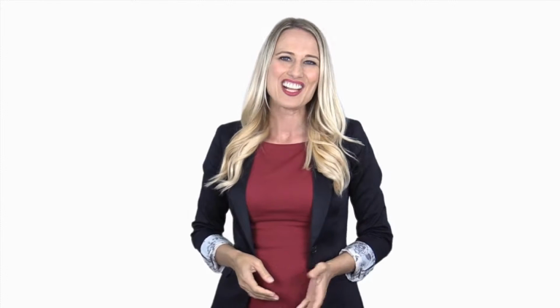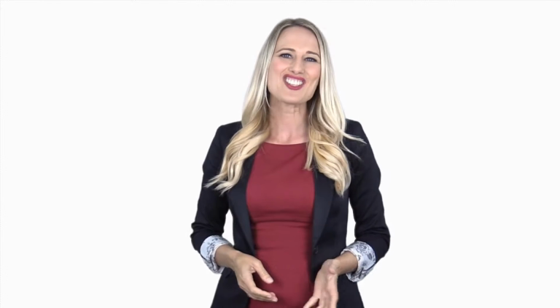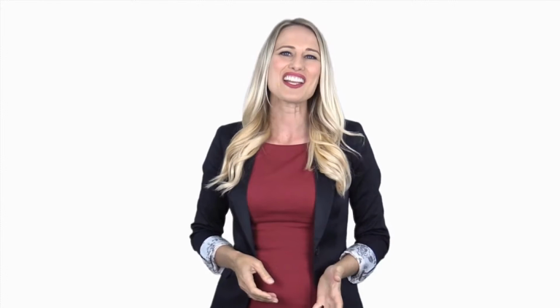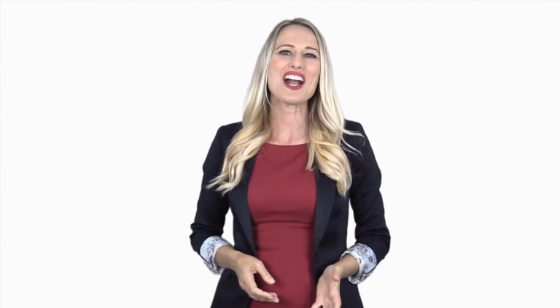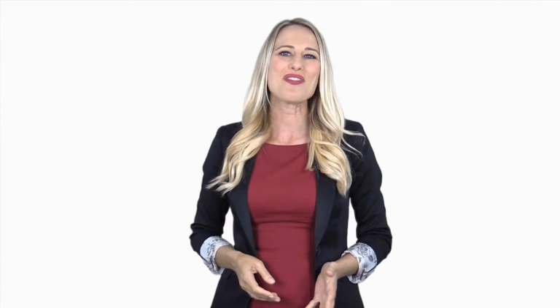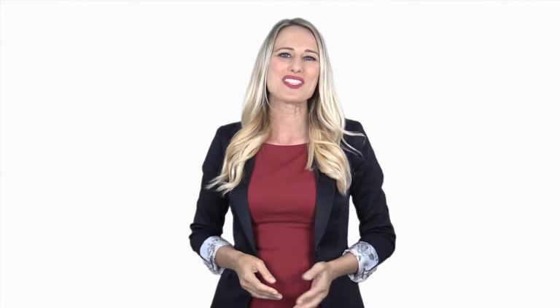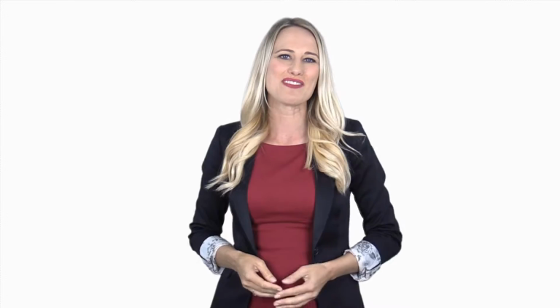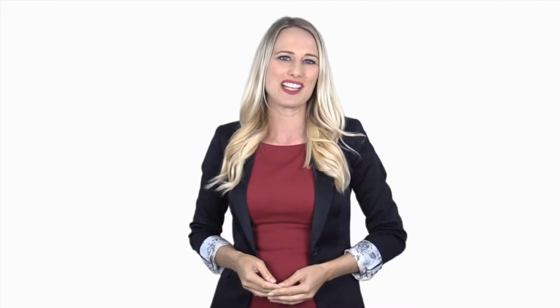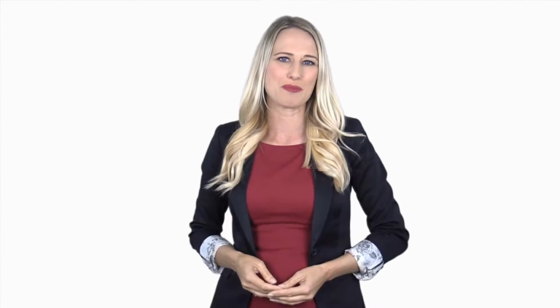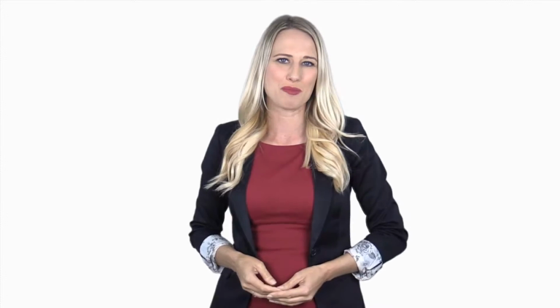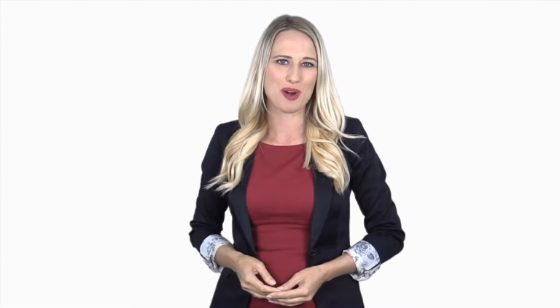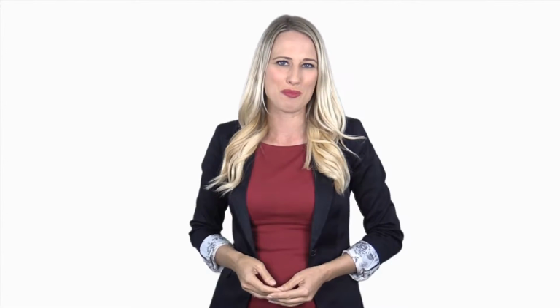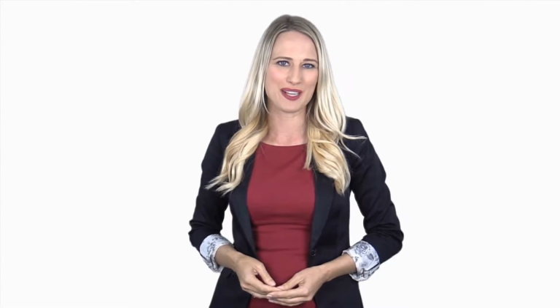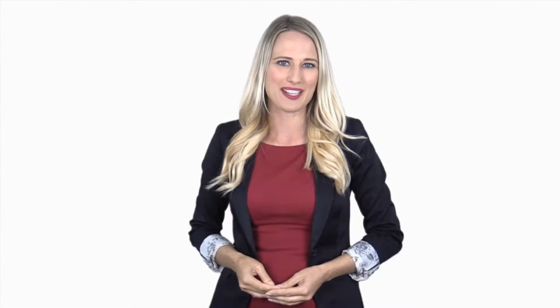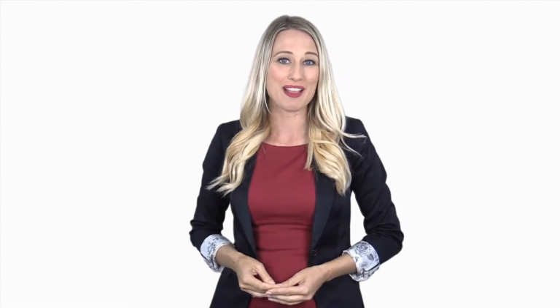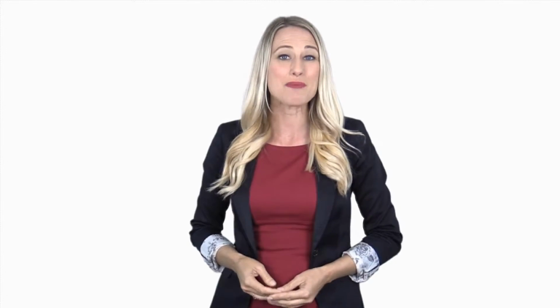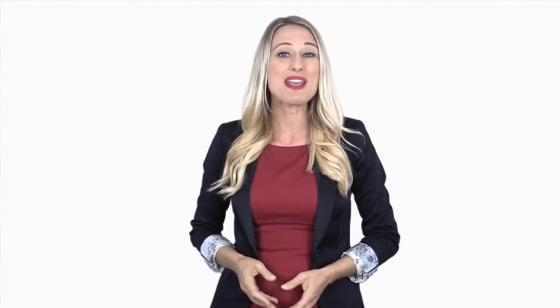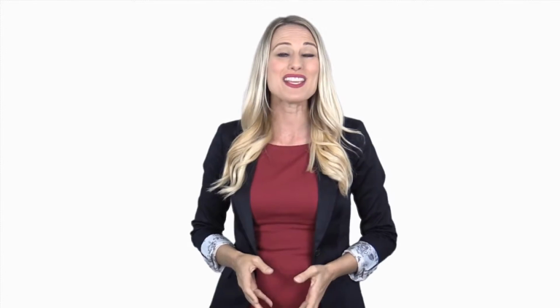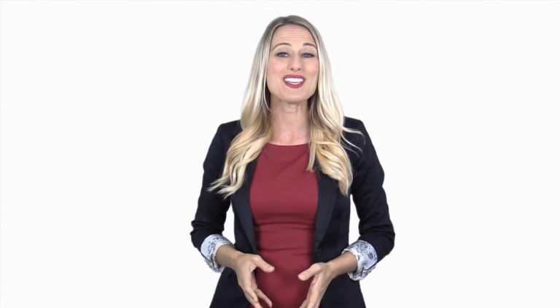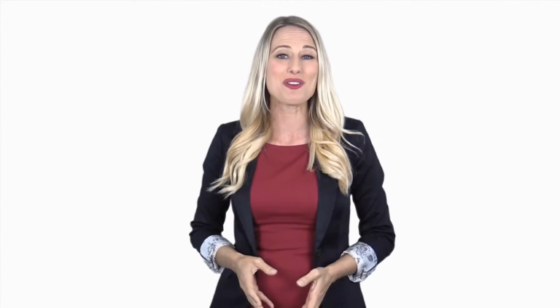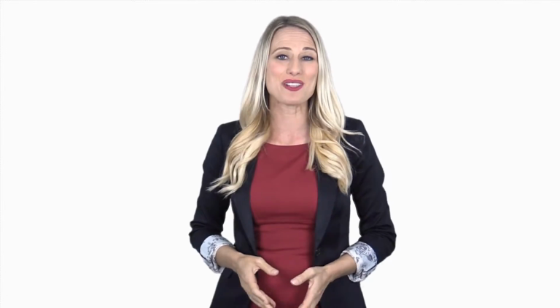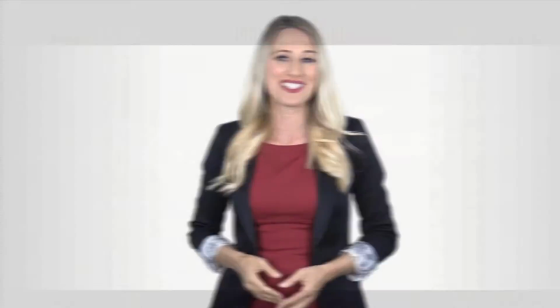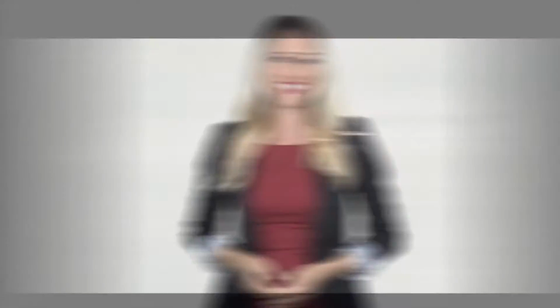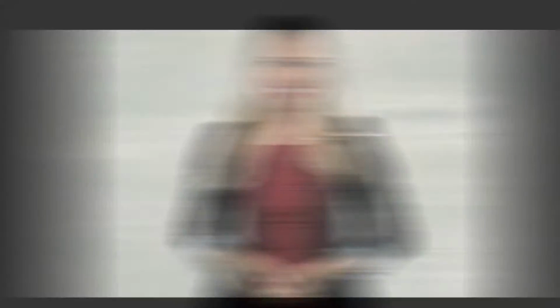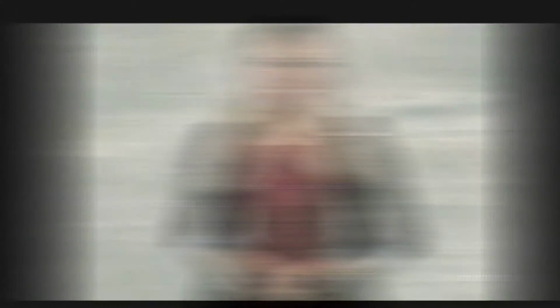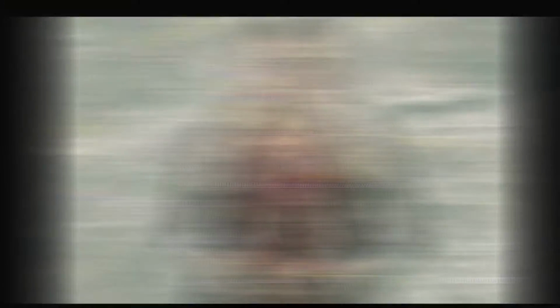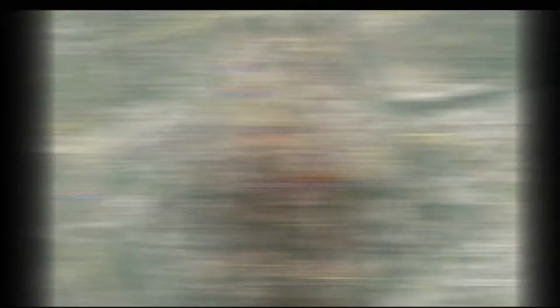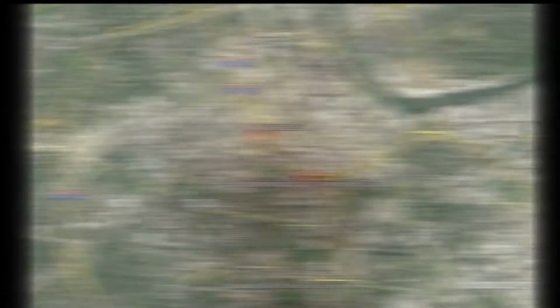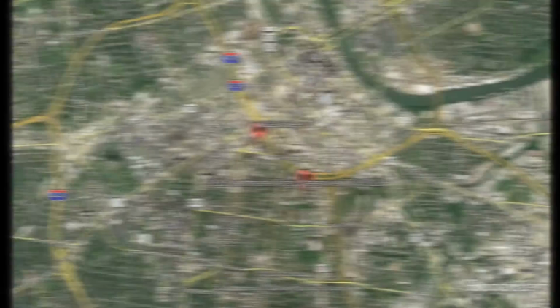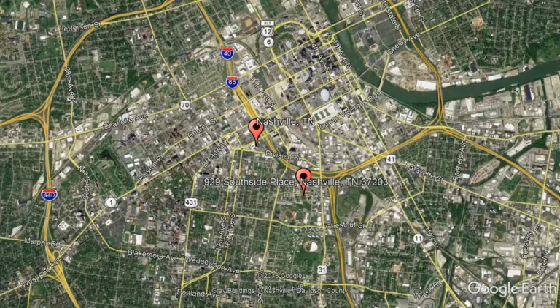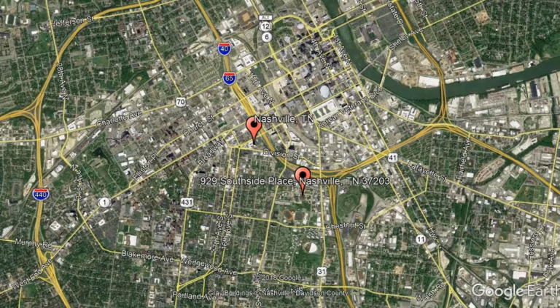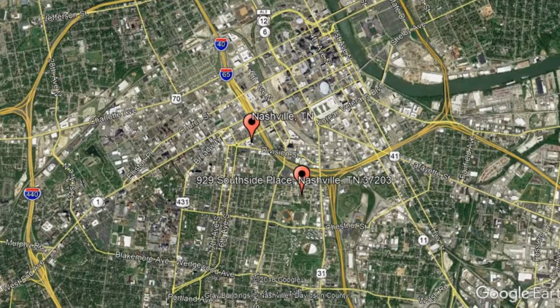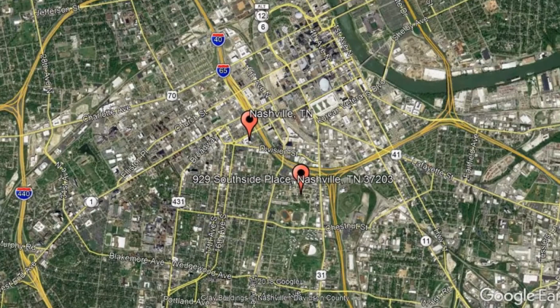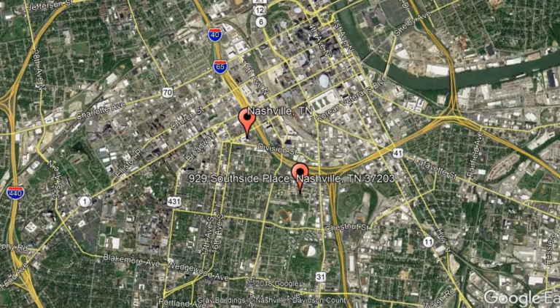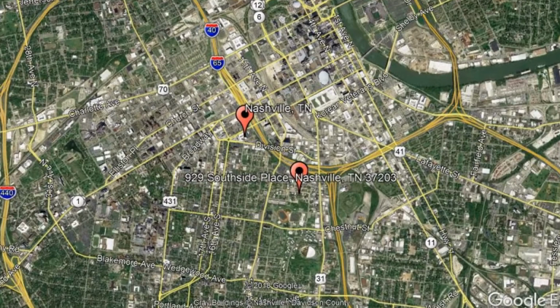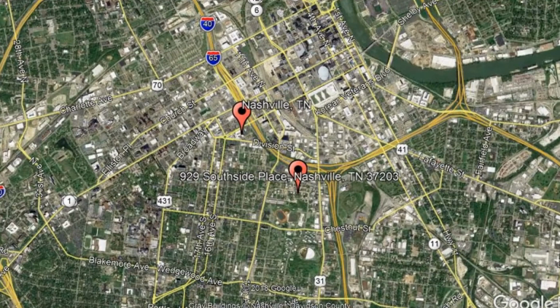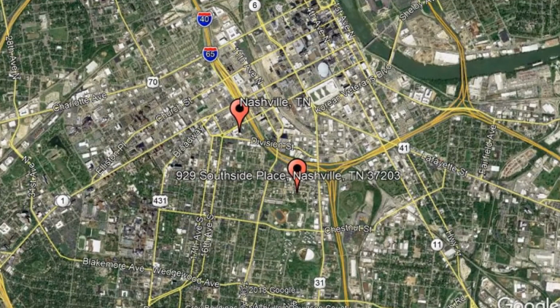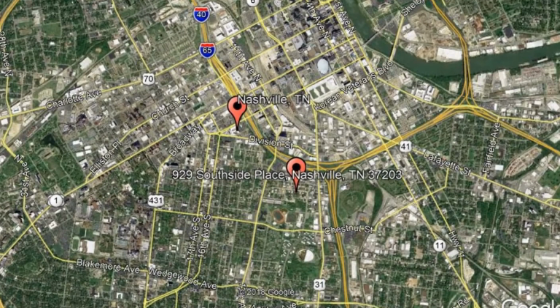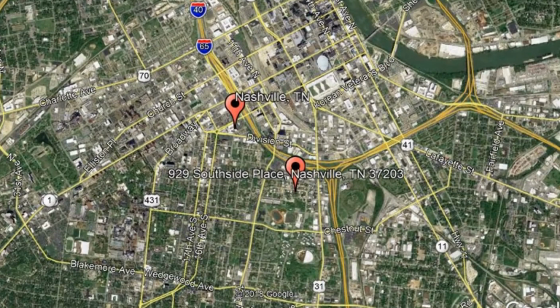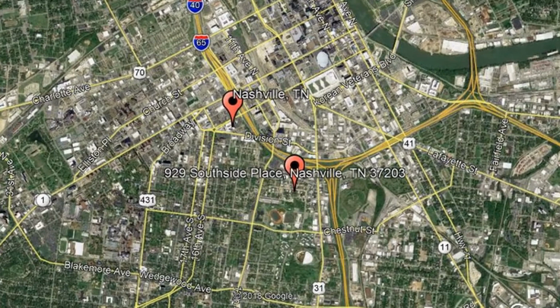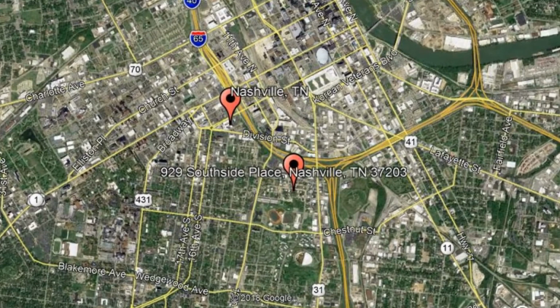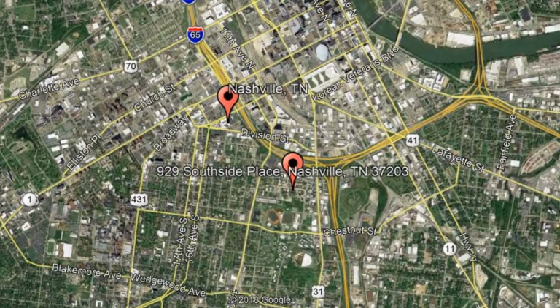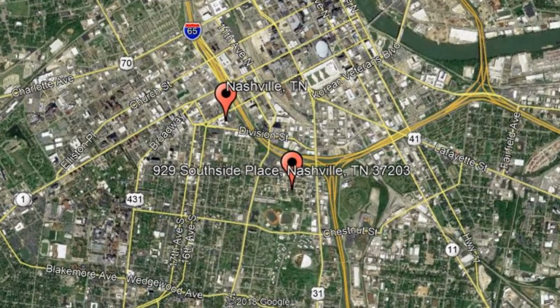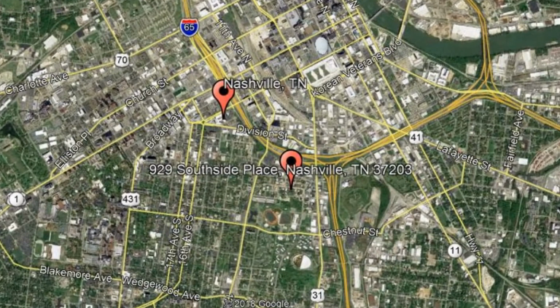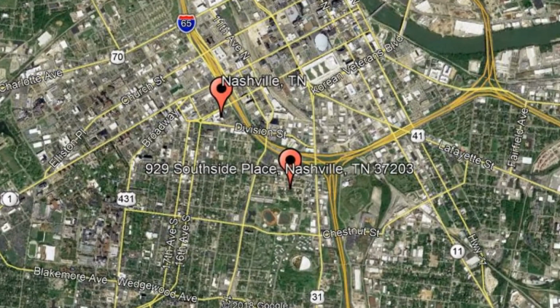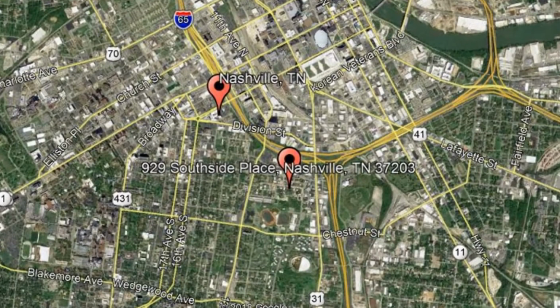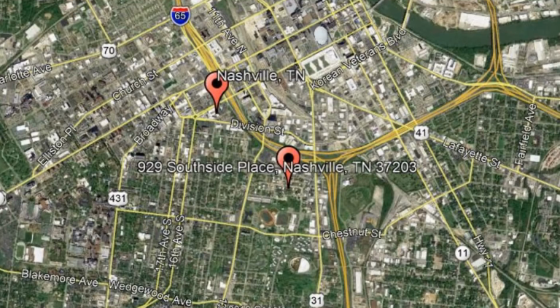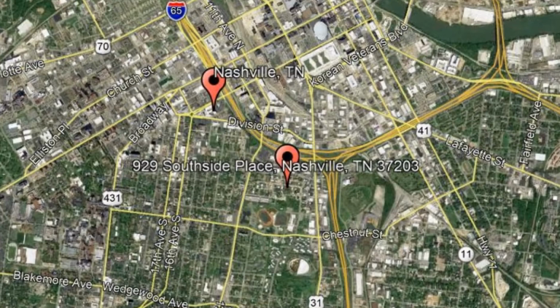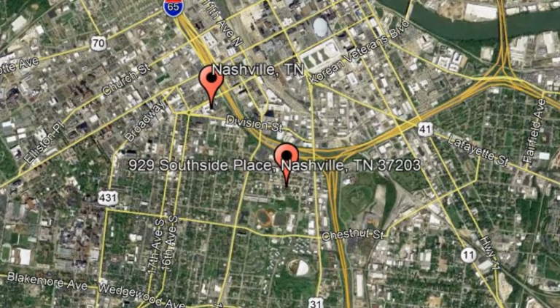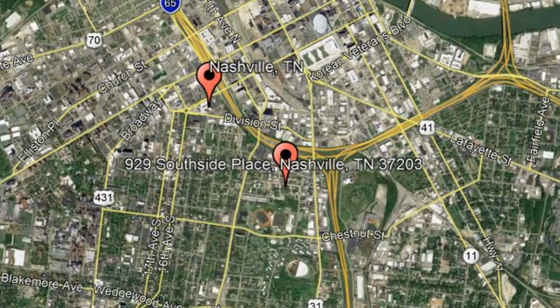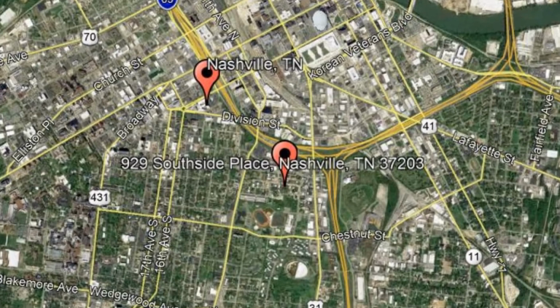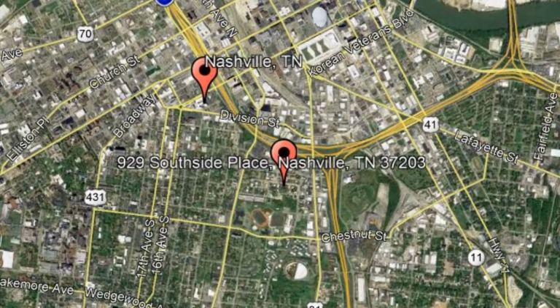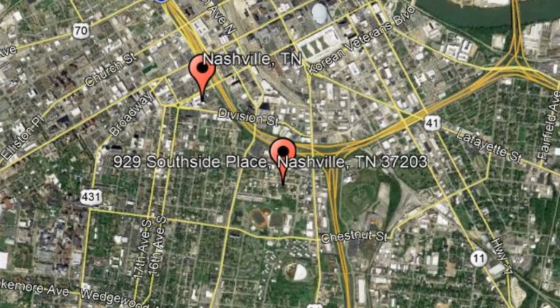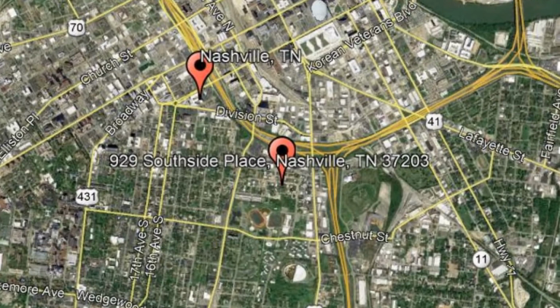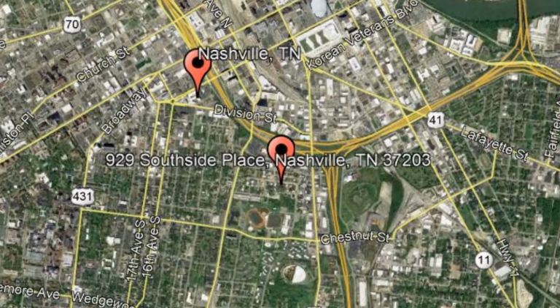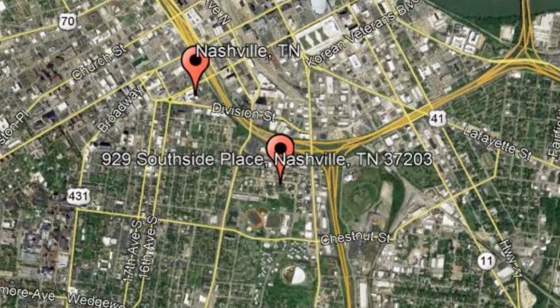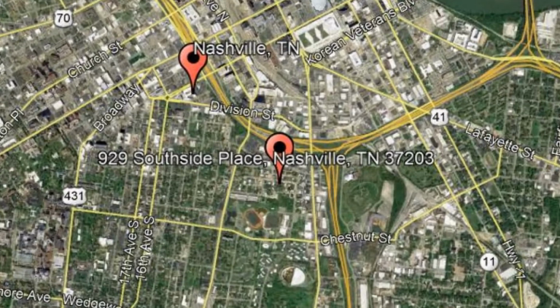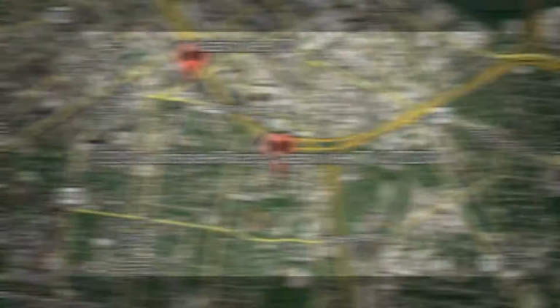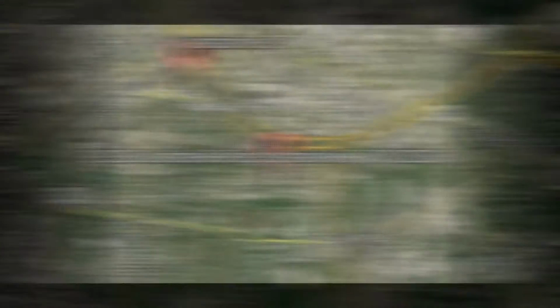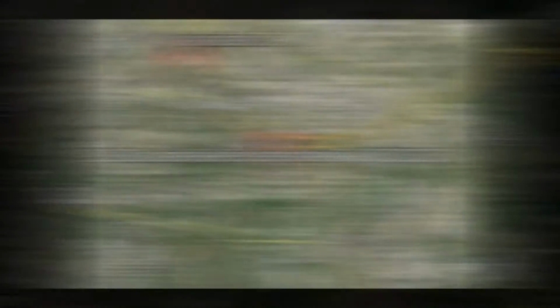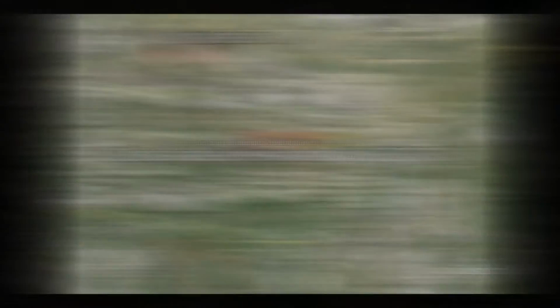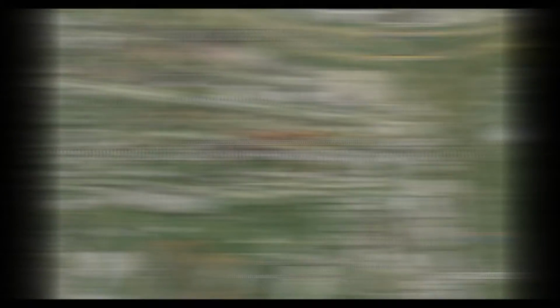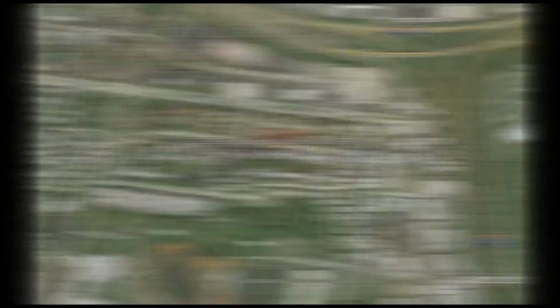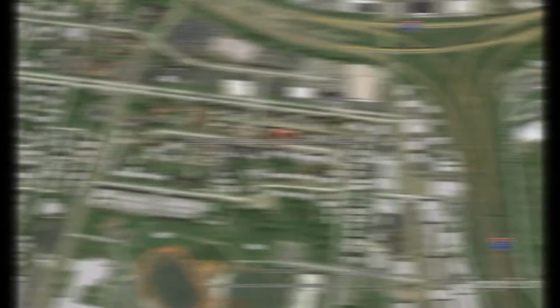Check out this available property and make it yours today. 929 Southside Place, Nashville, Tennessee.